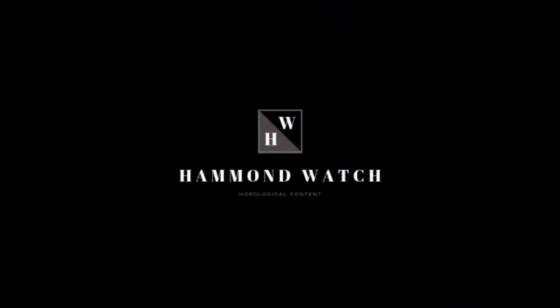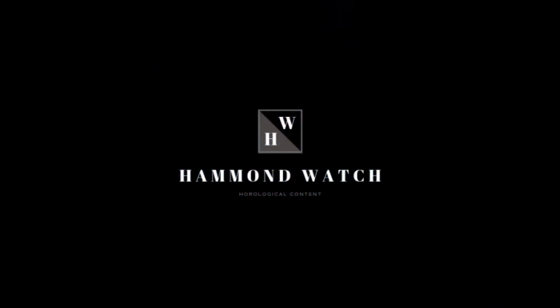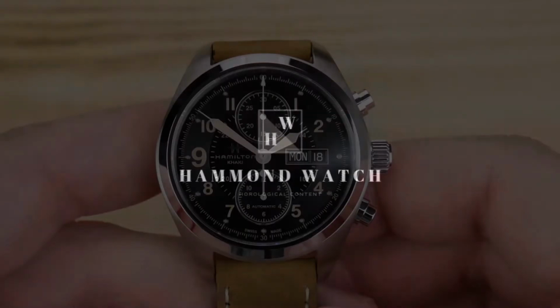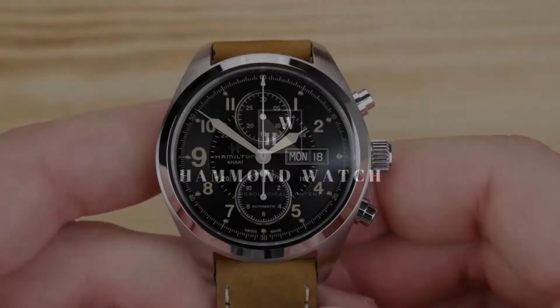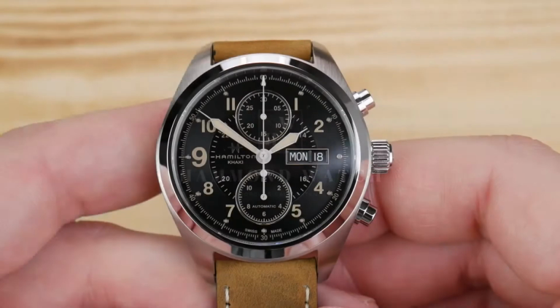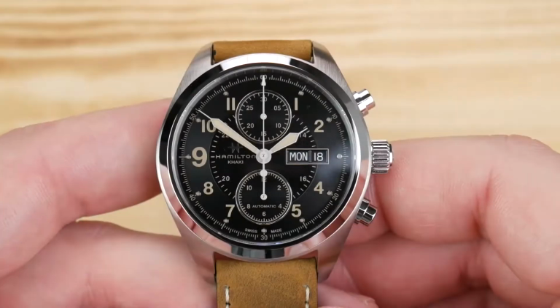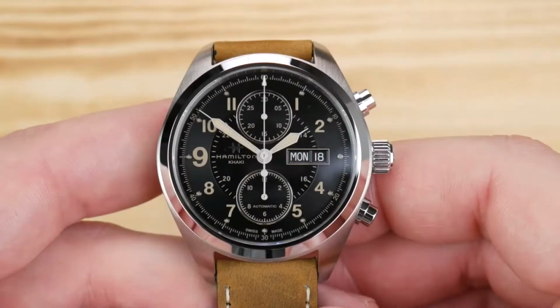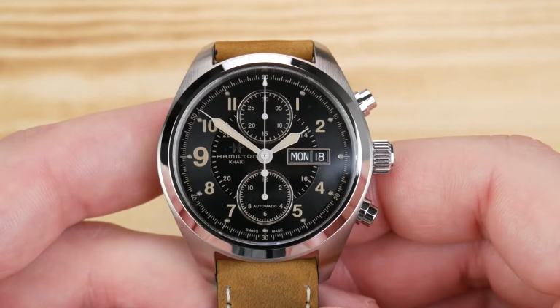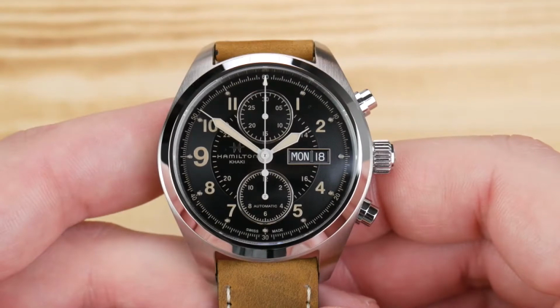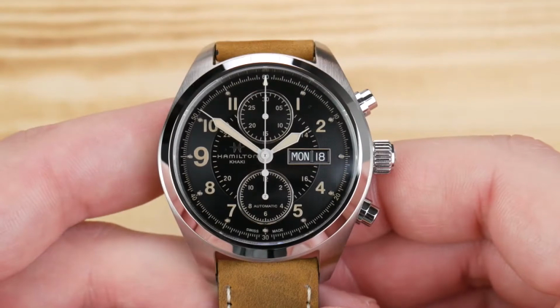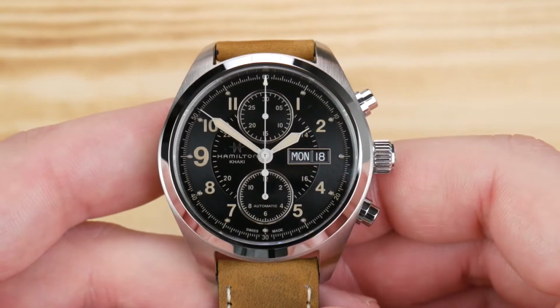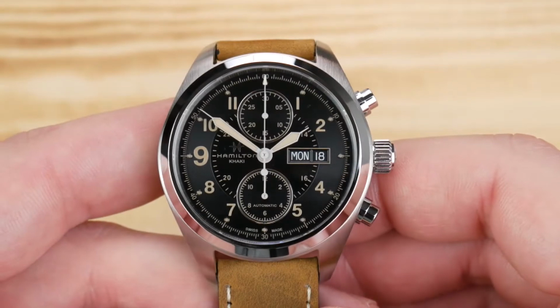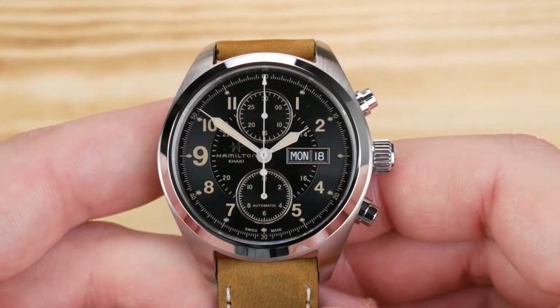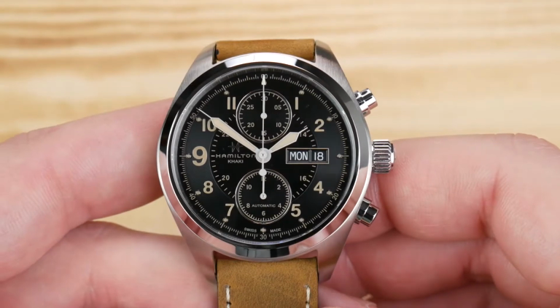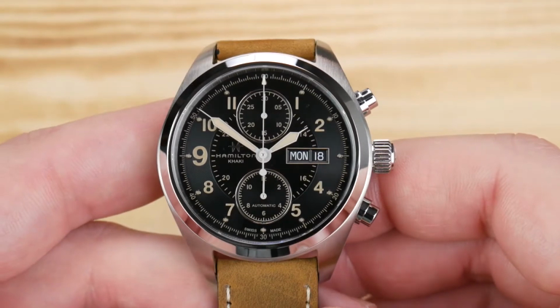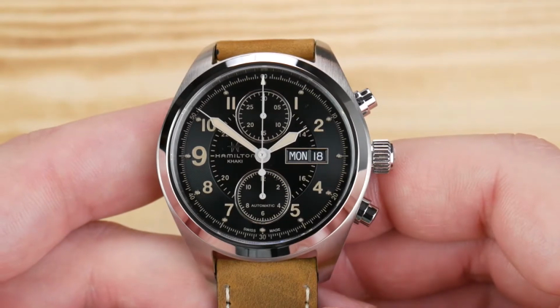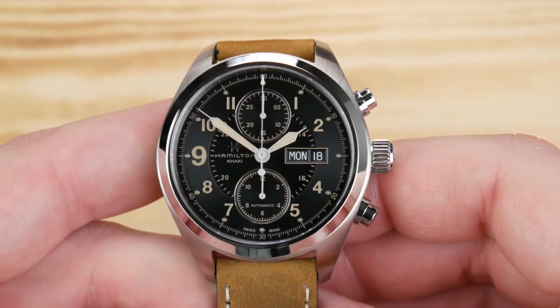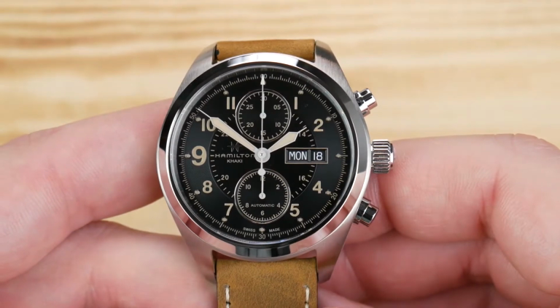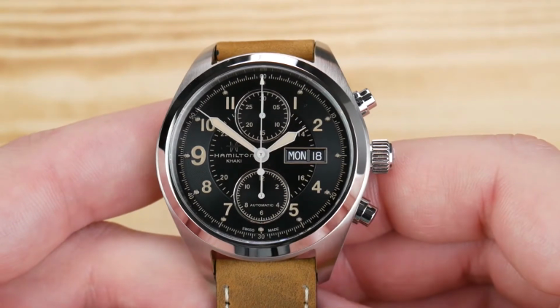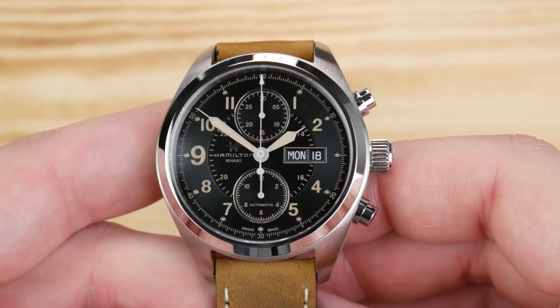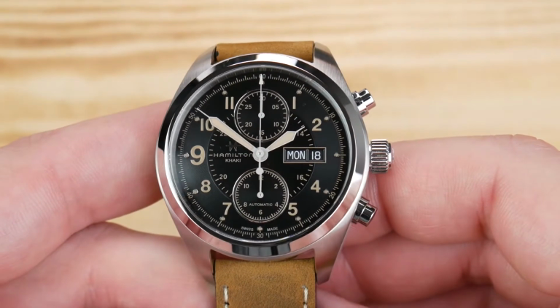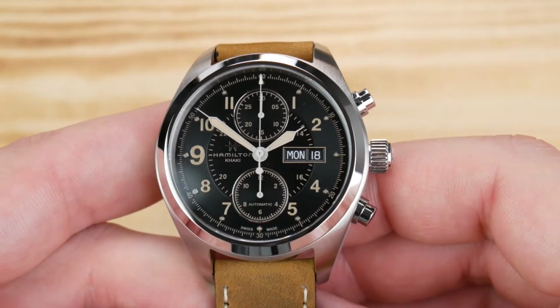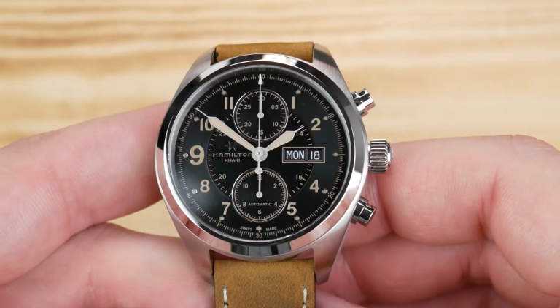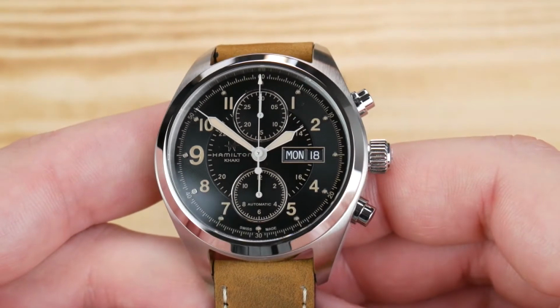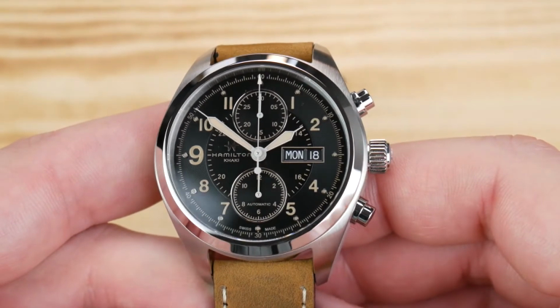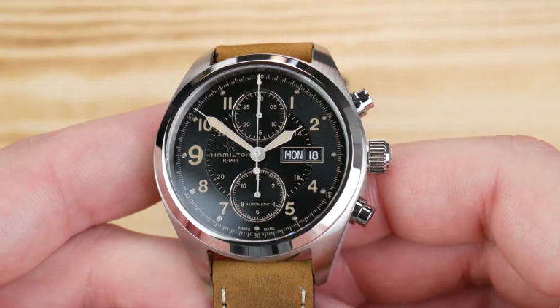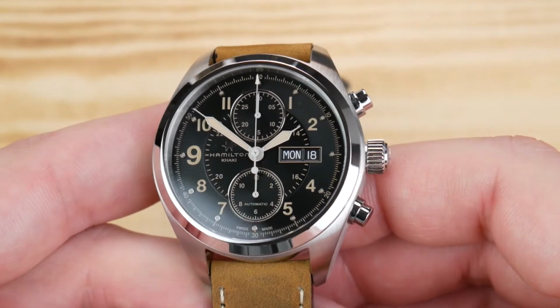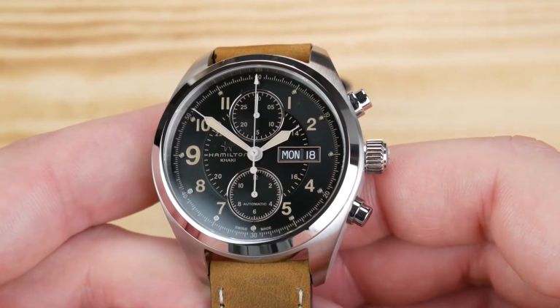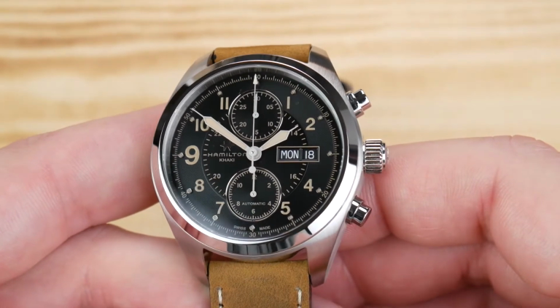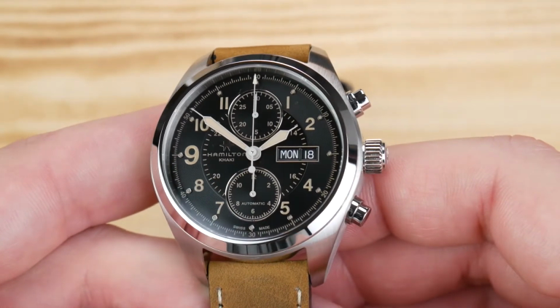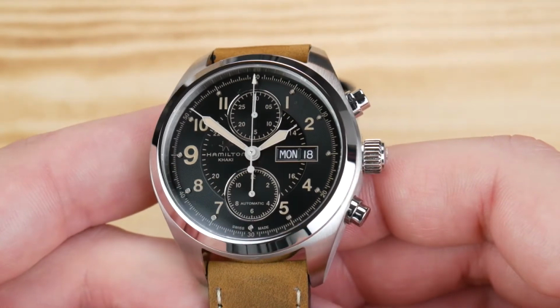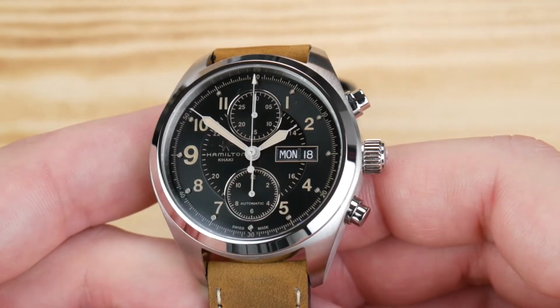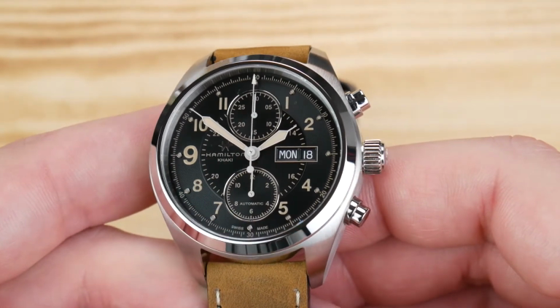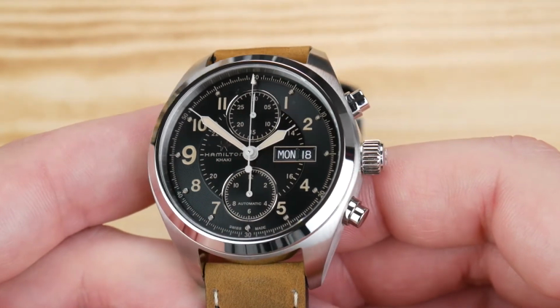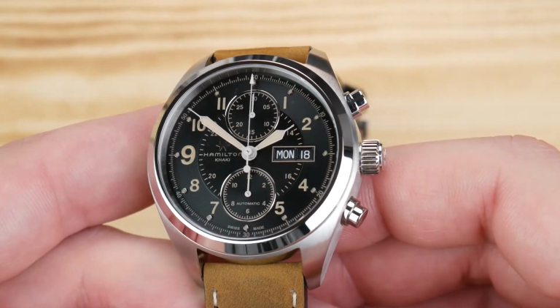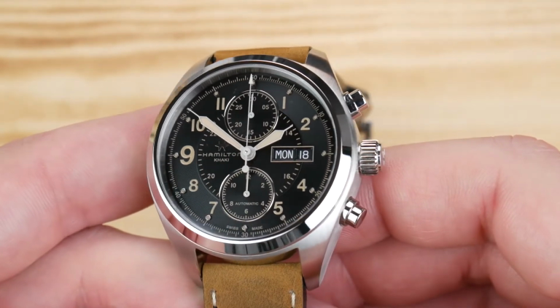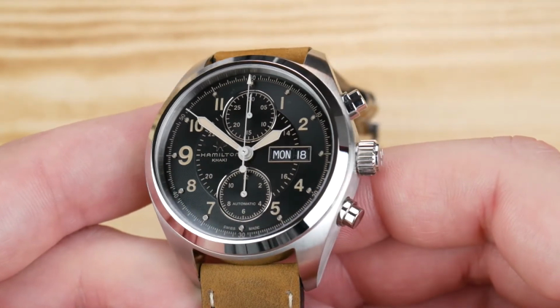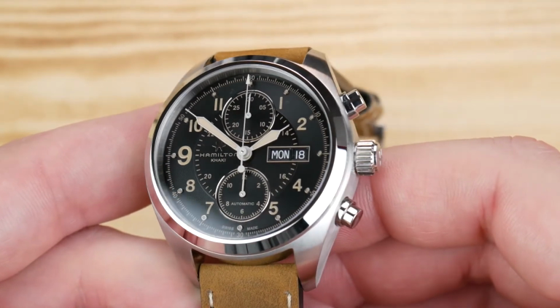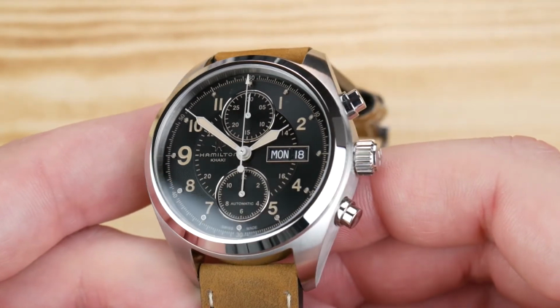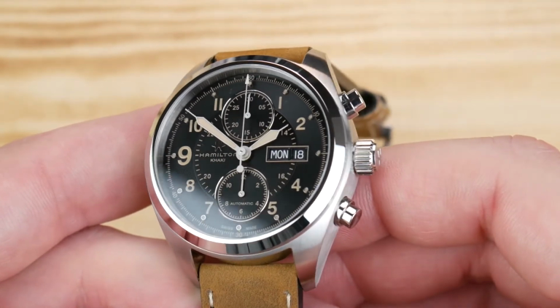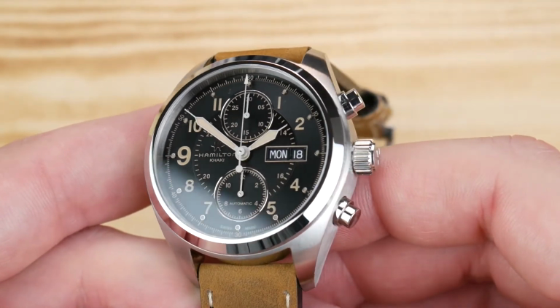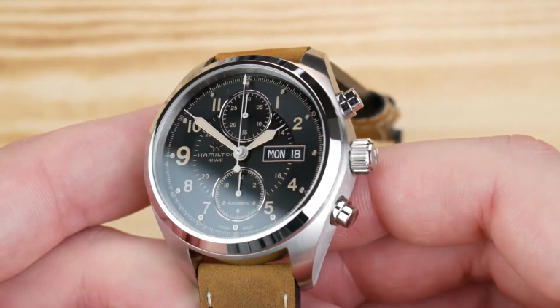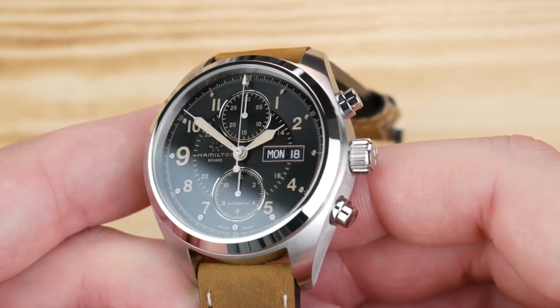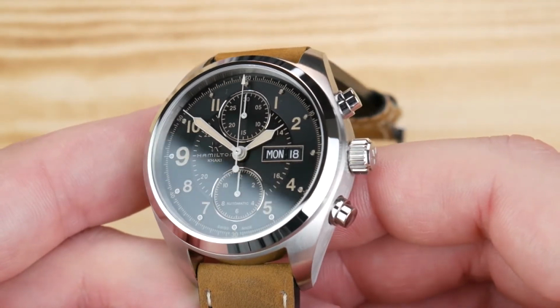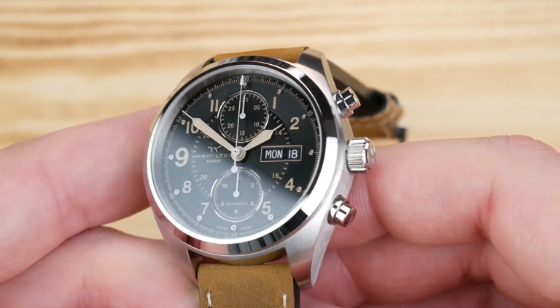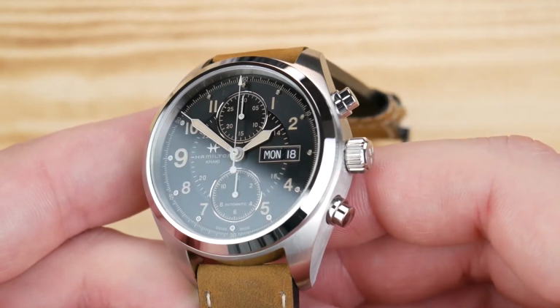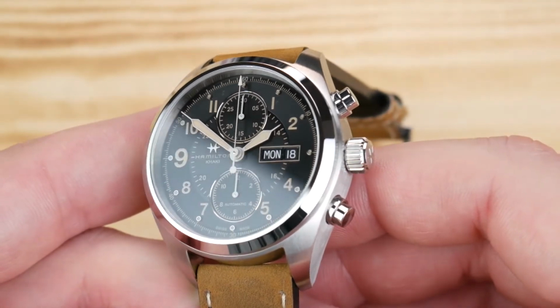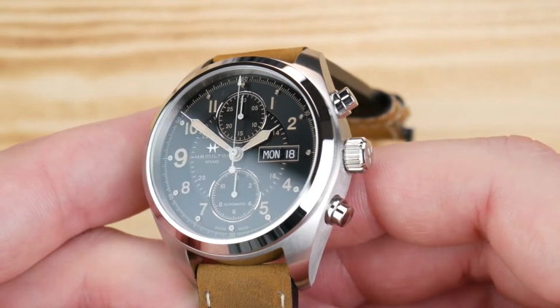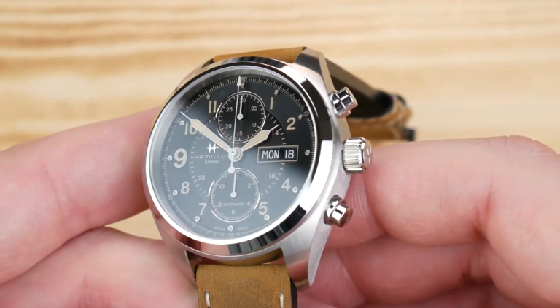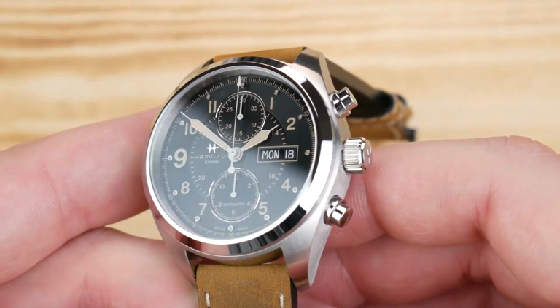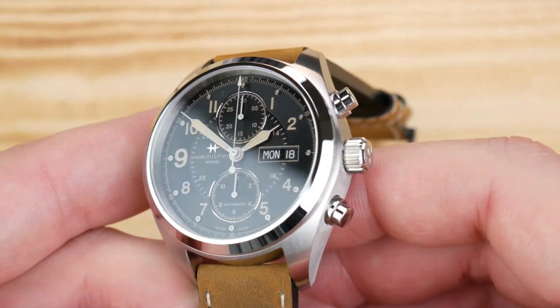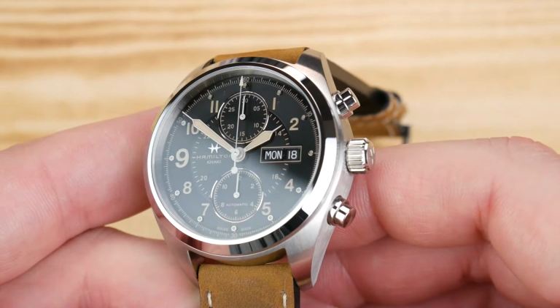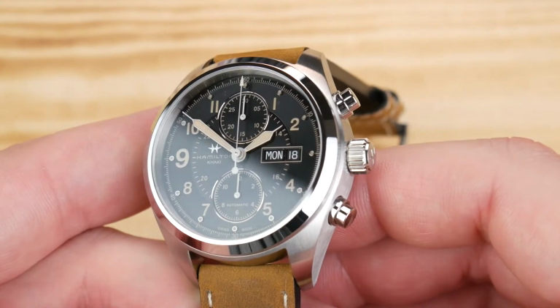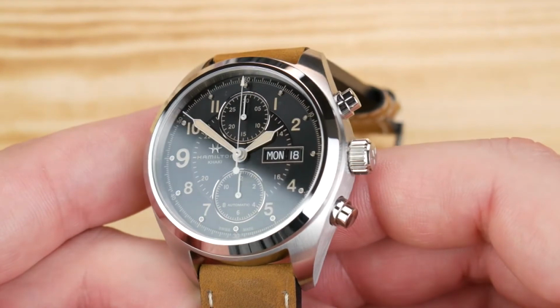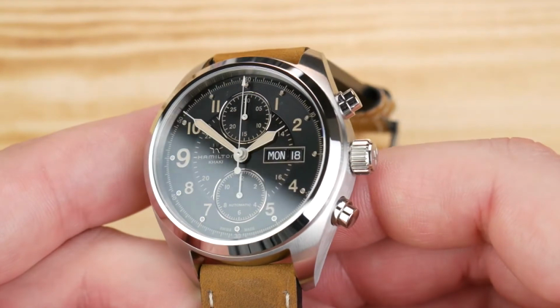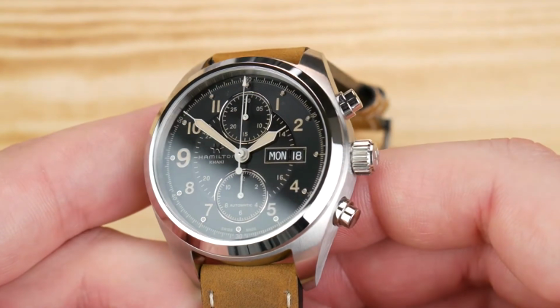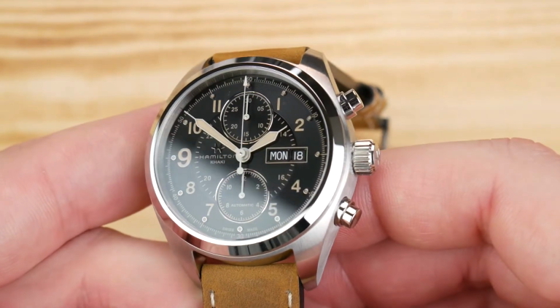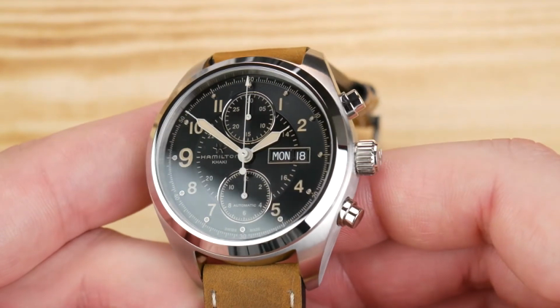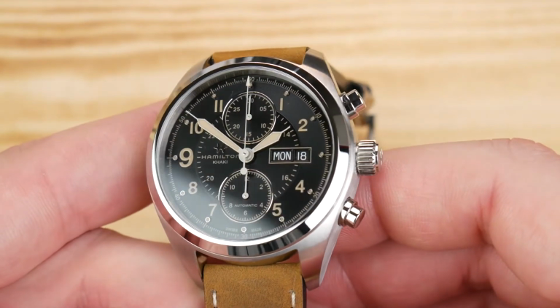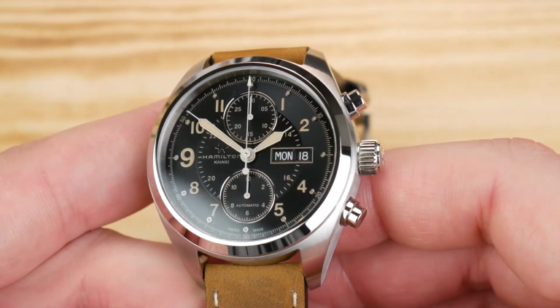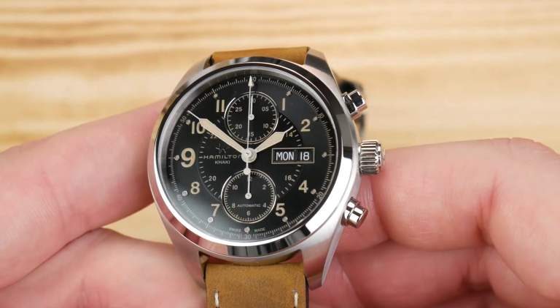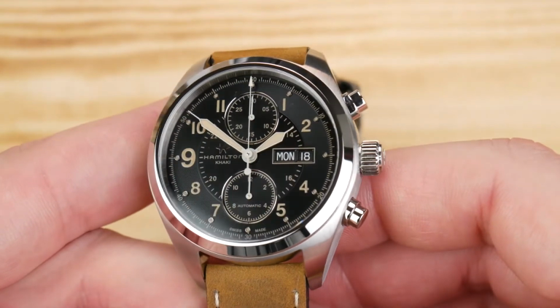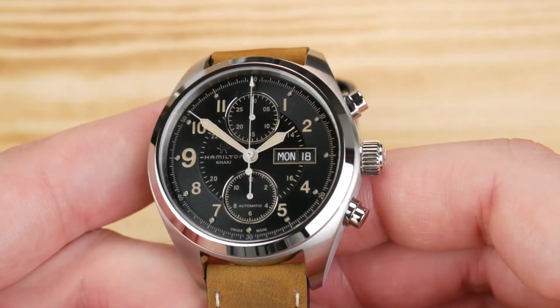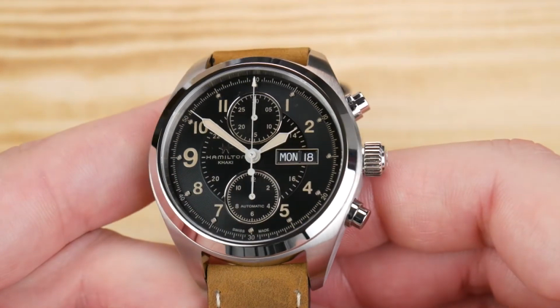Hey guys, it's Alex with Hammond Watch. I'm here today with the Hamilton Field automatic chronograph.